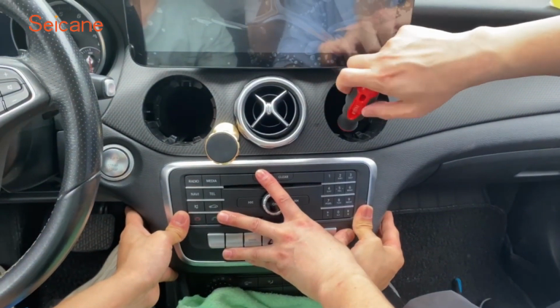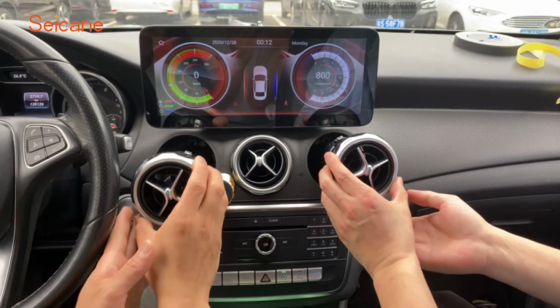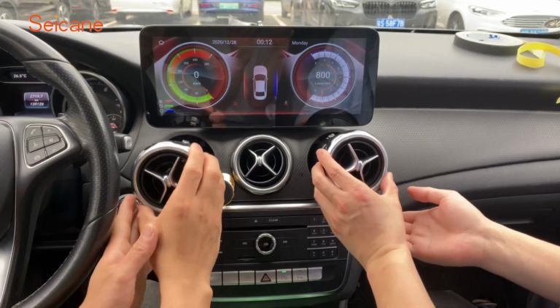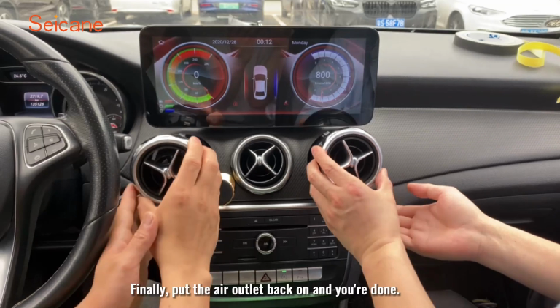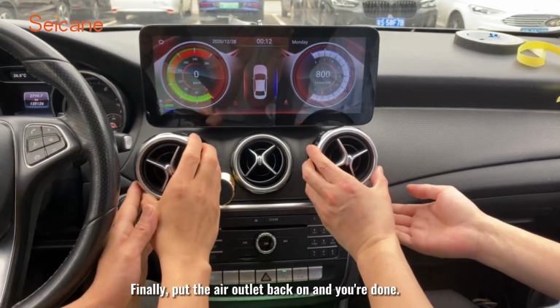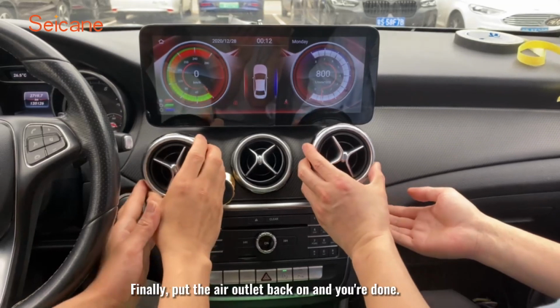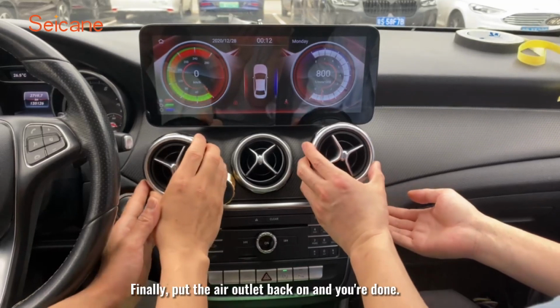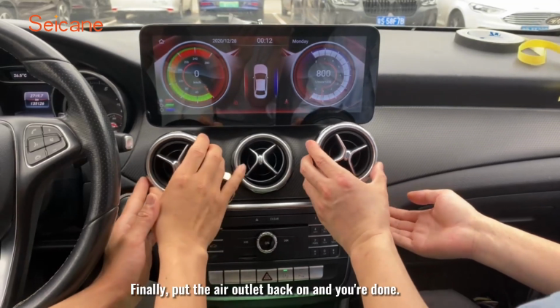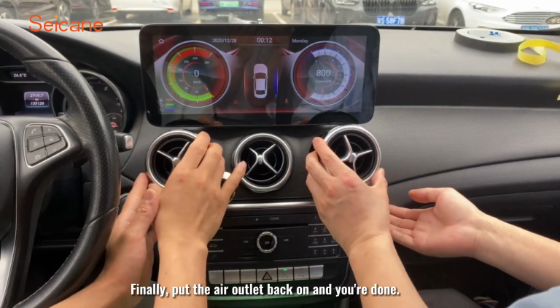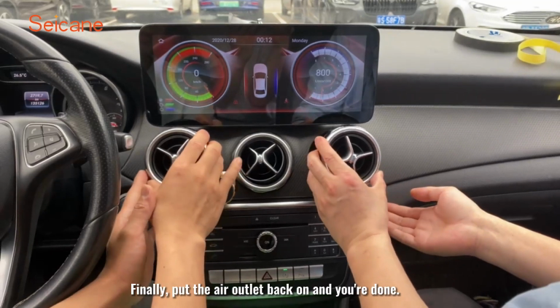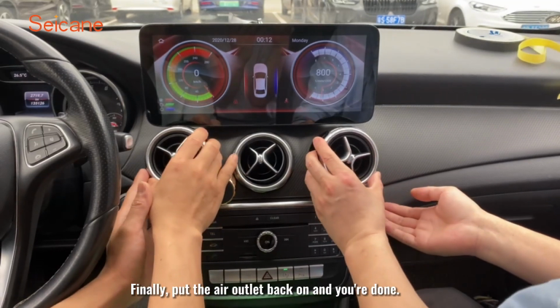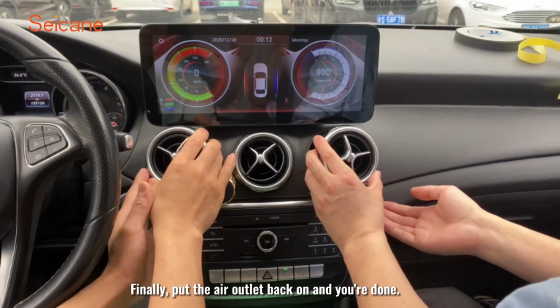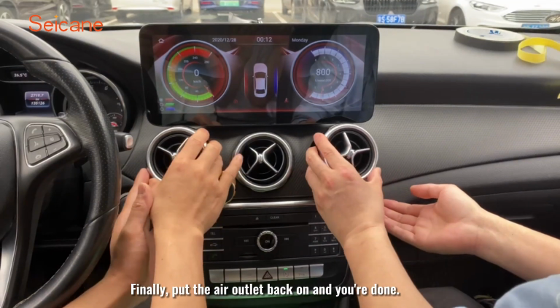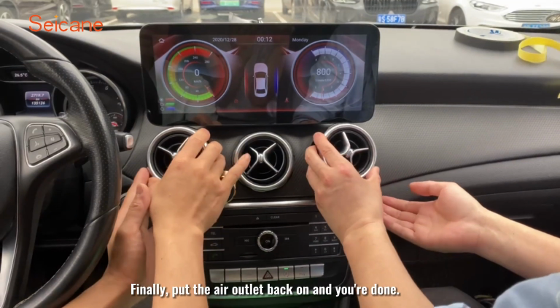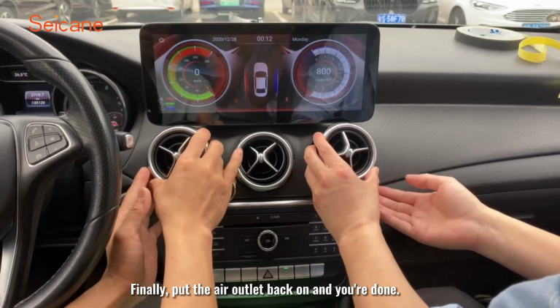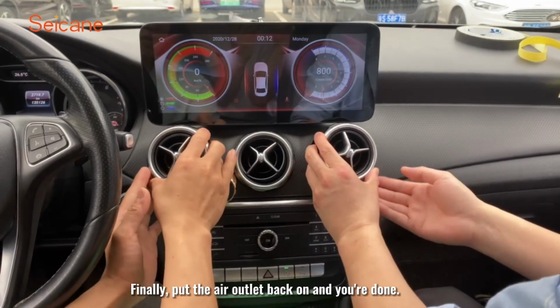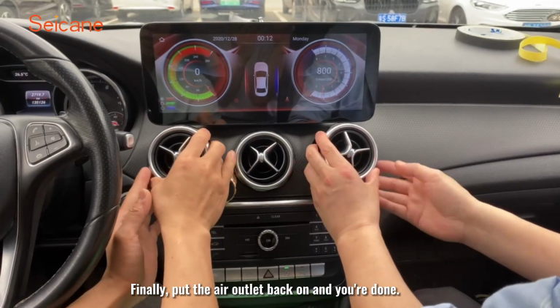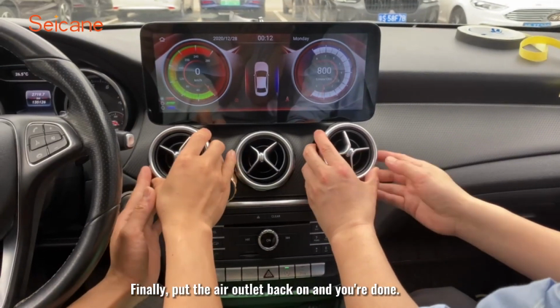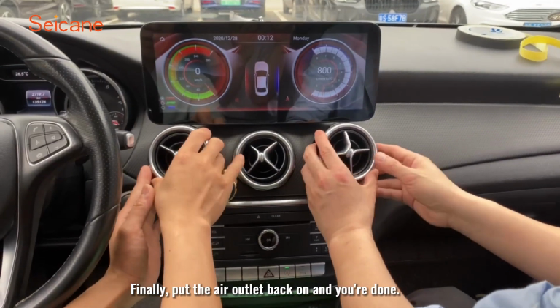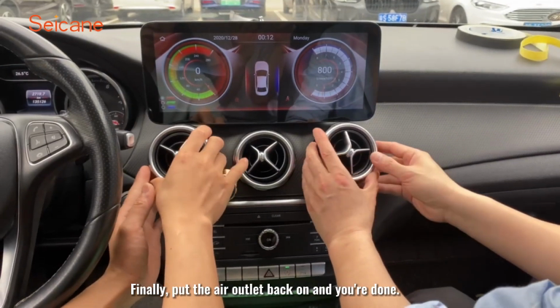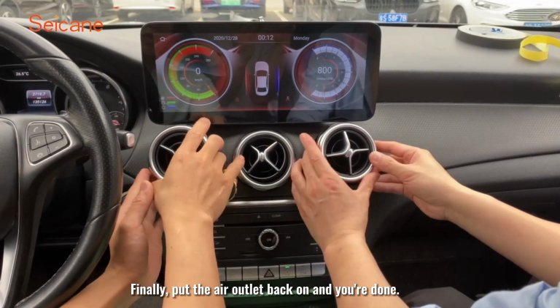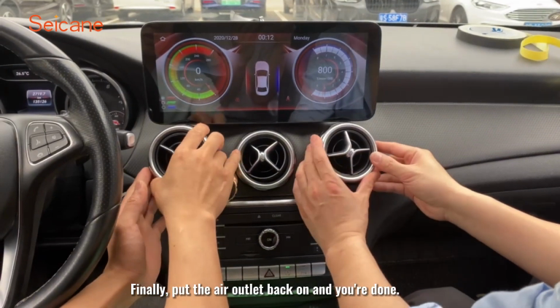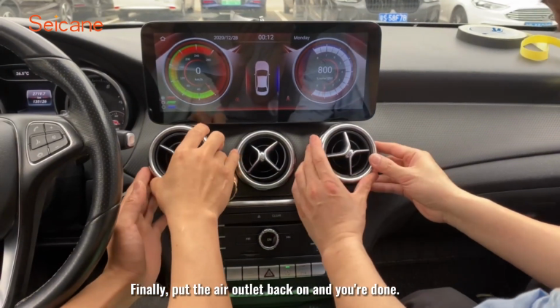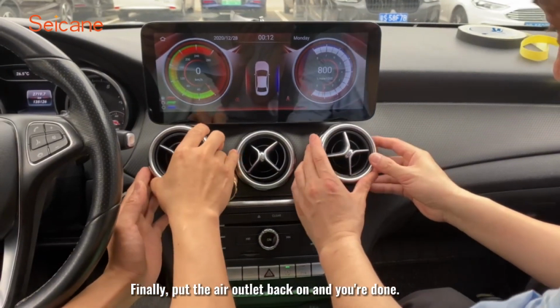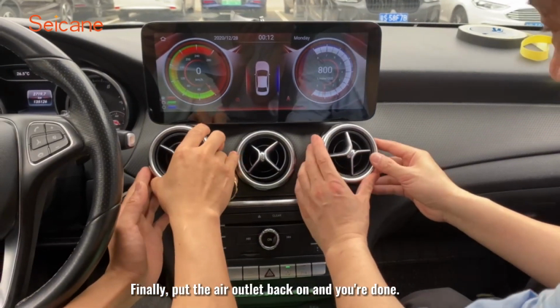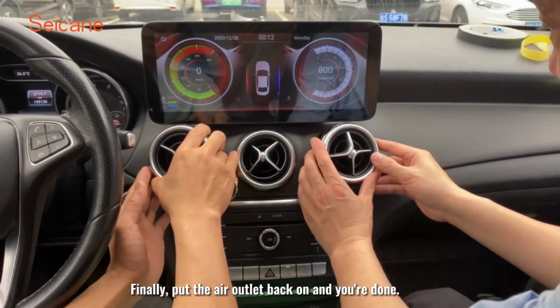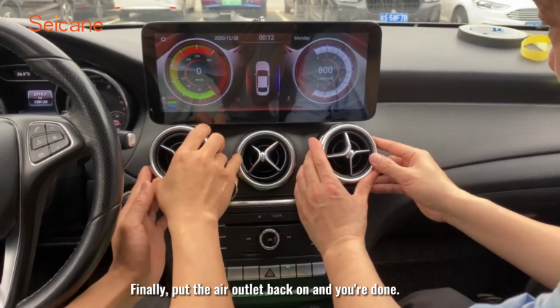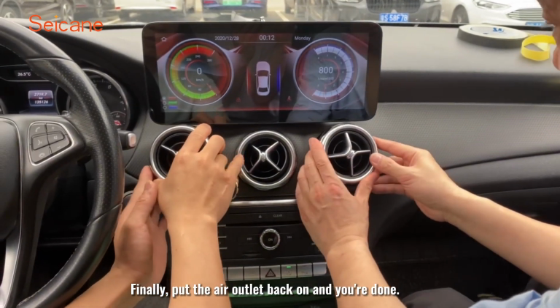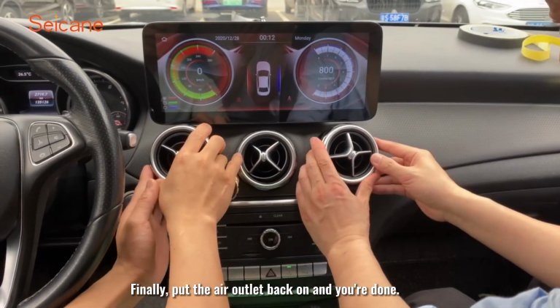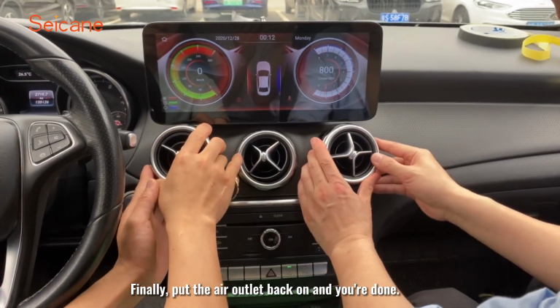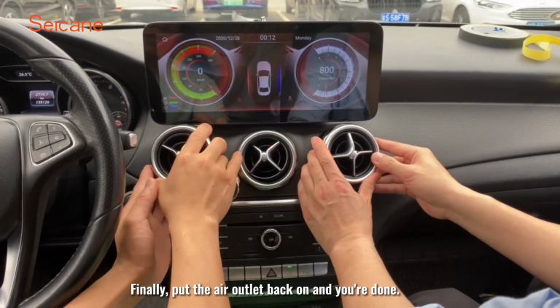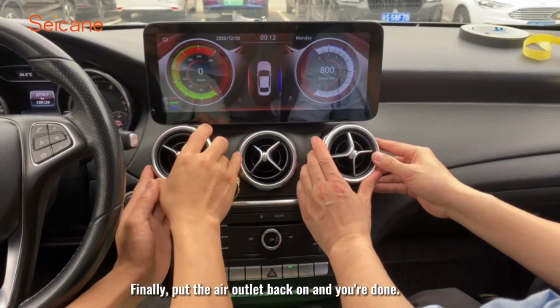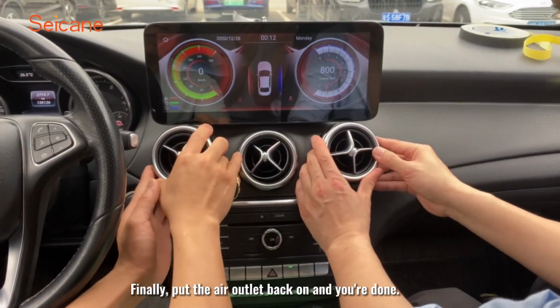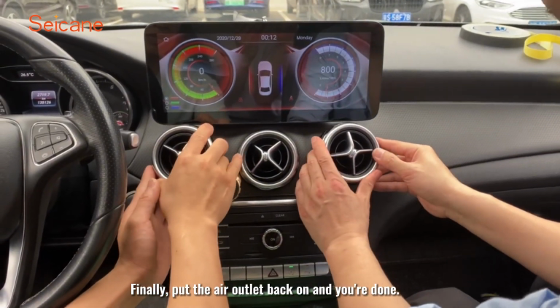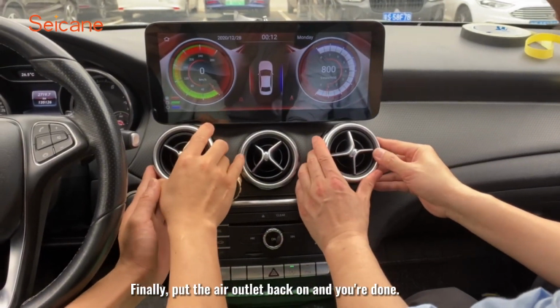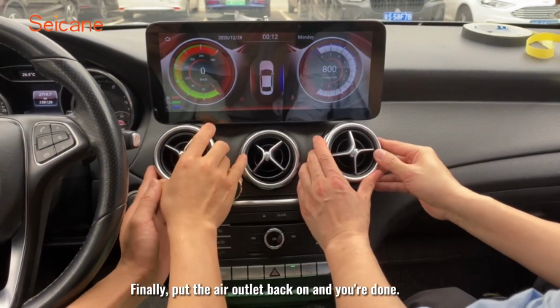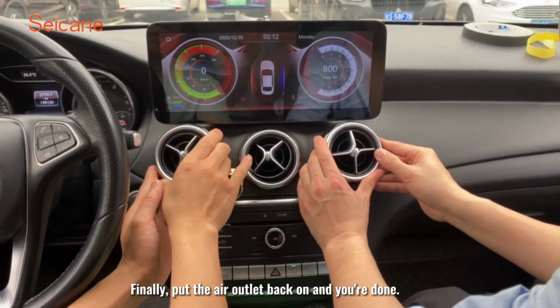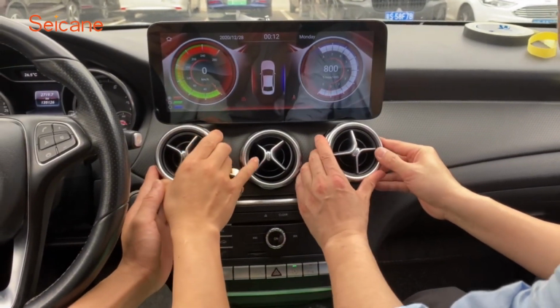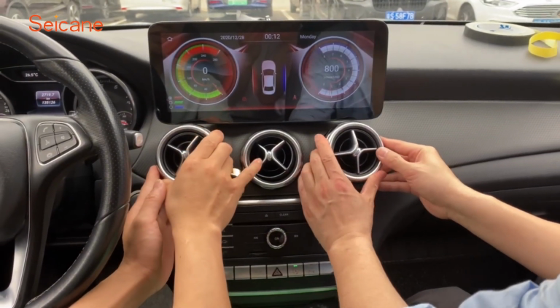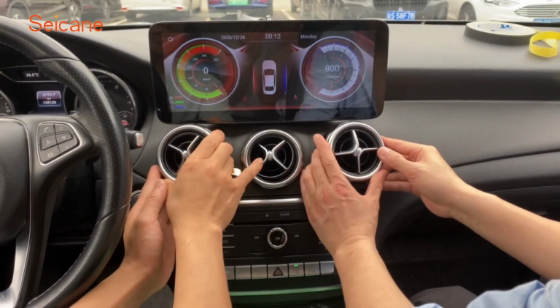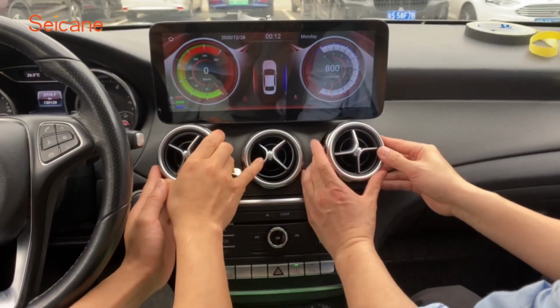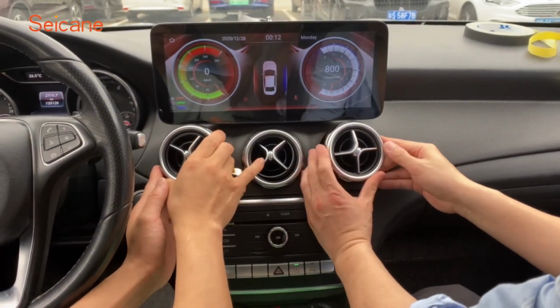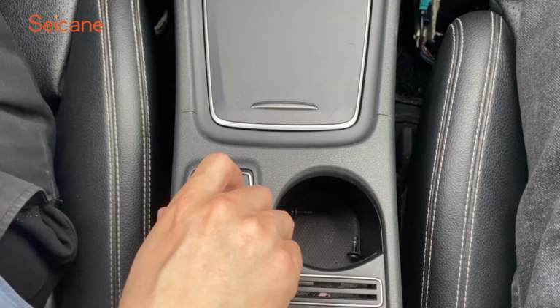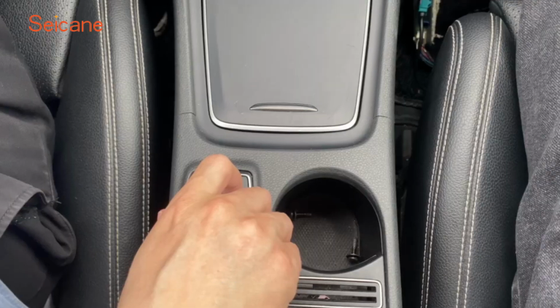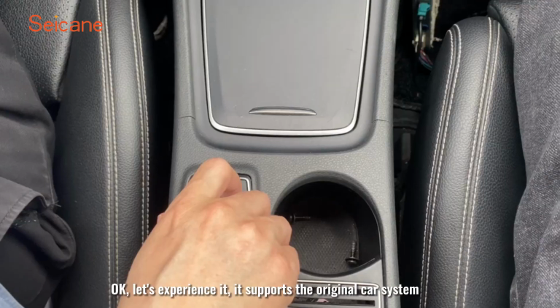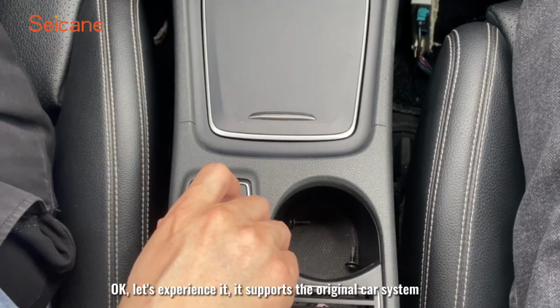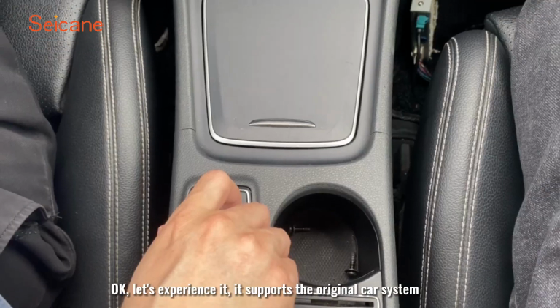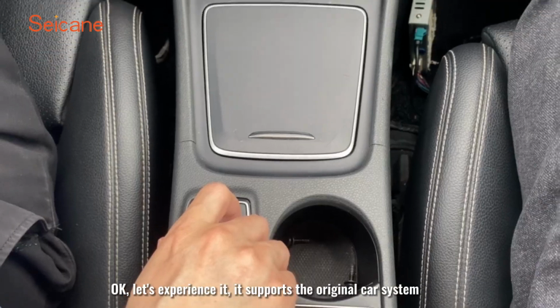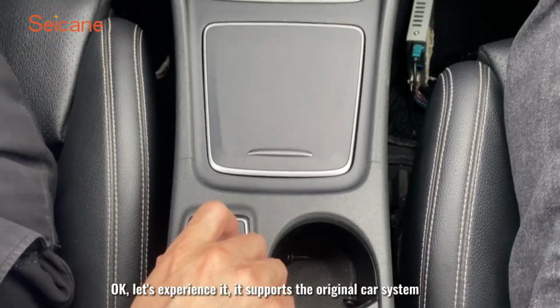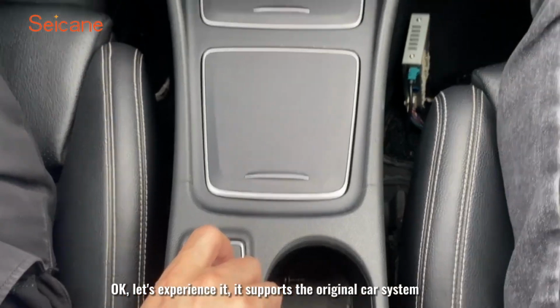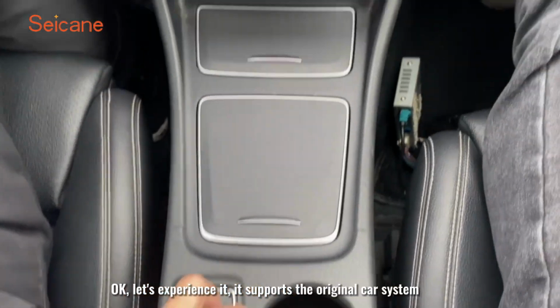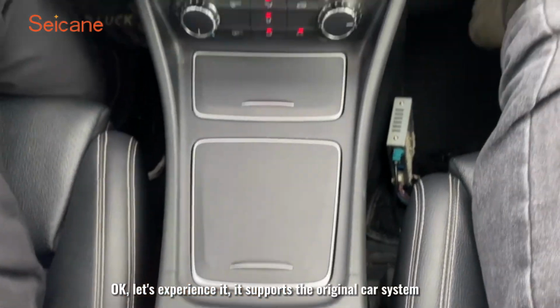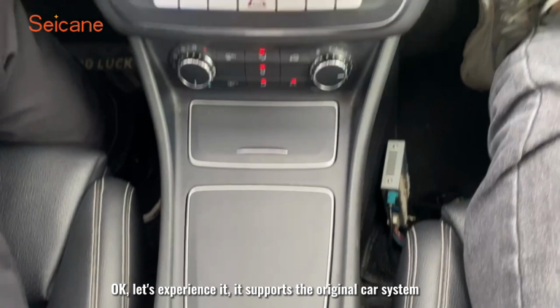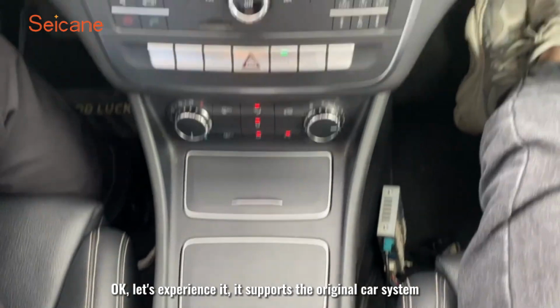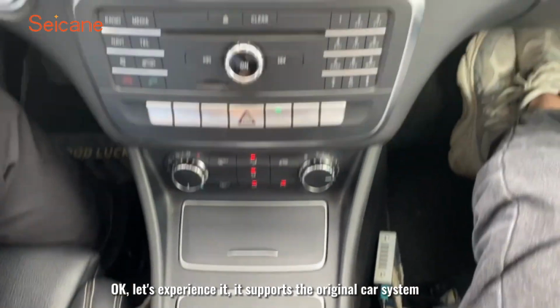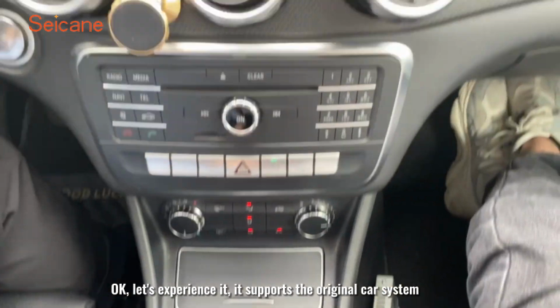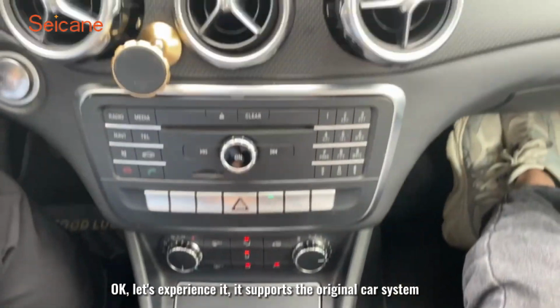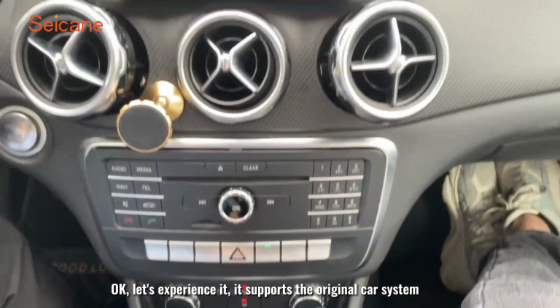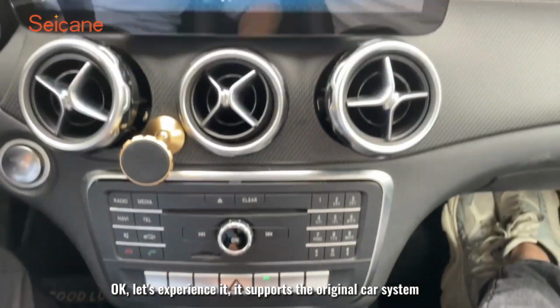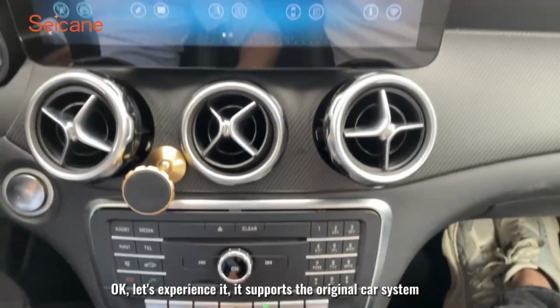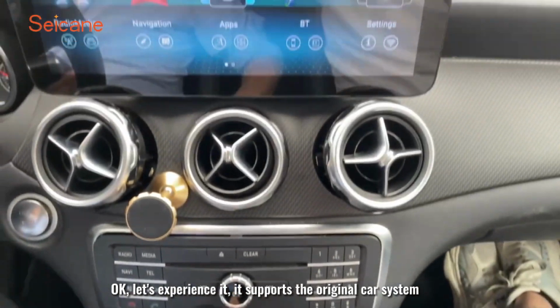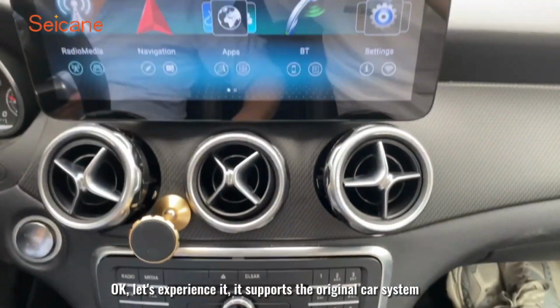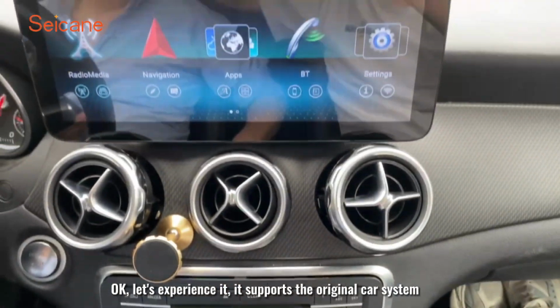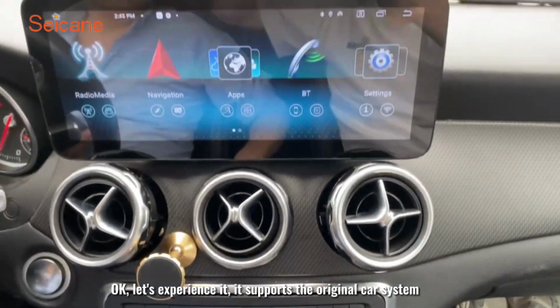Finally, put the air outlet back on and you are done. Let's experience it.